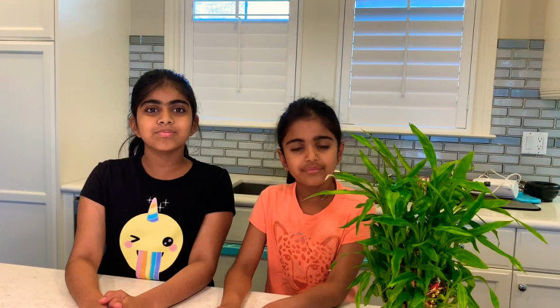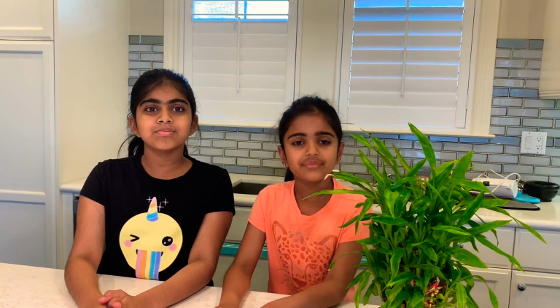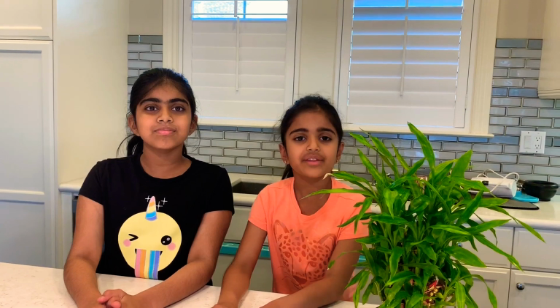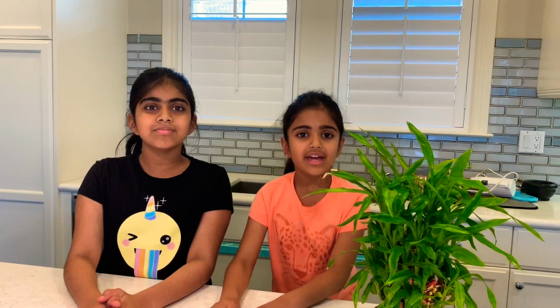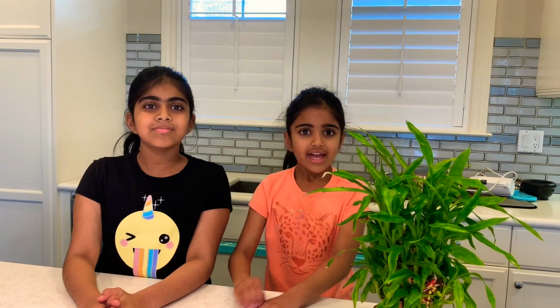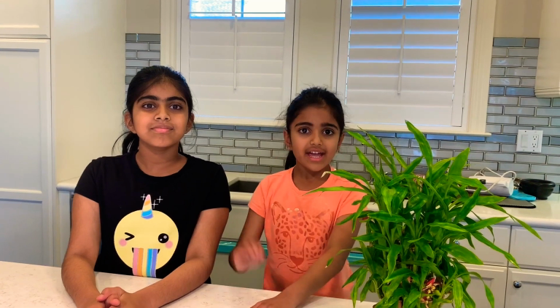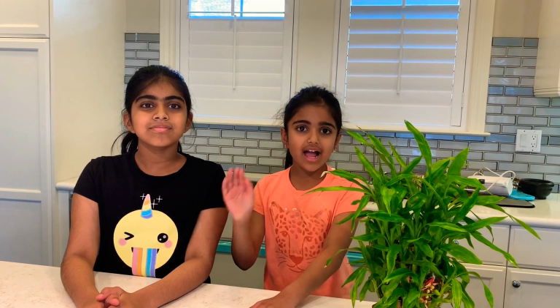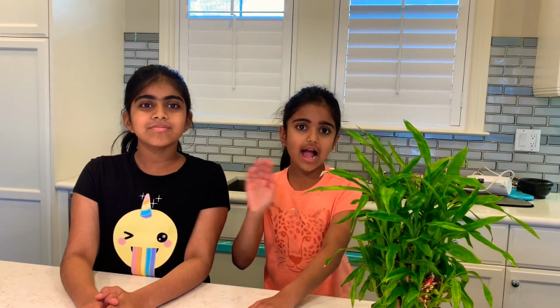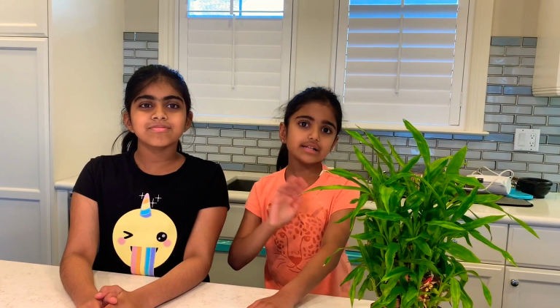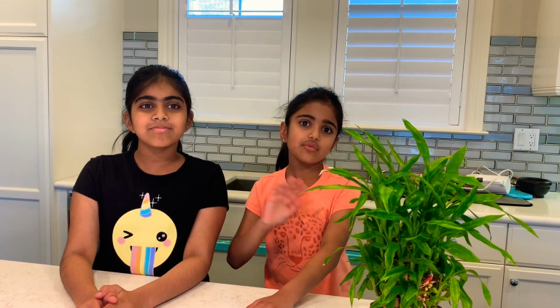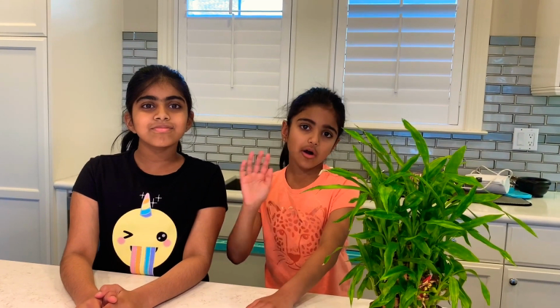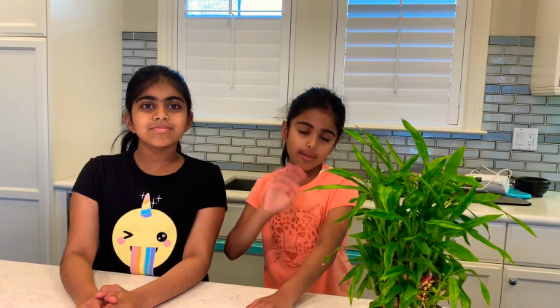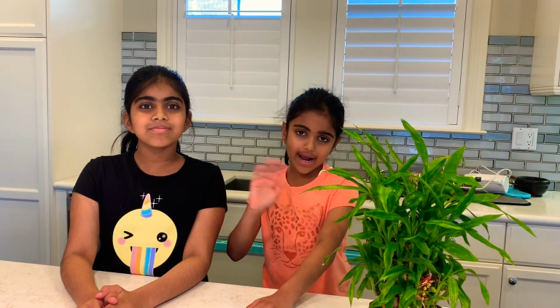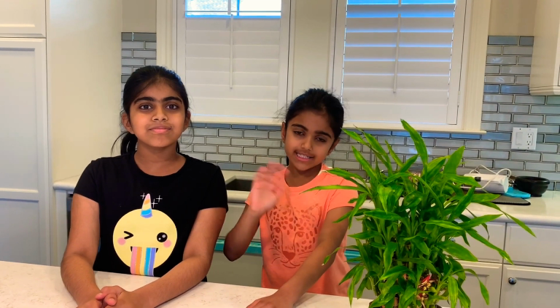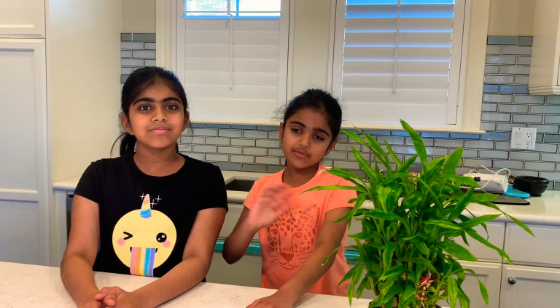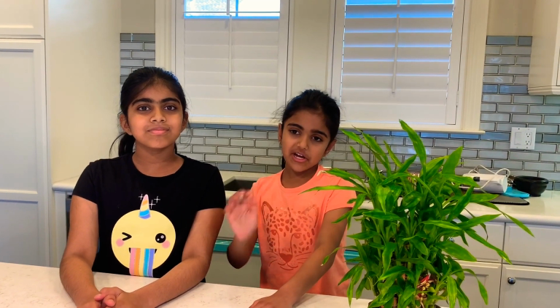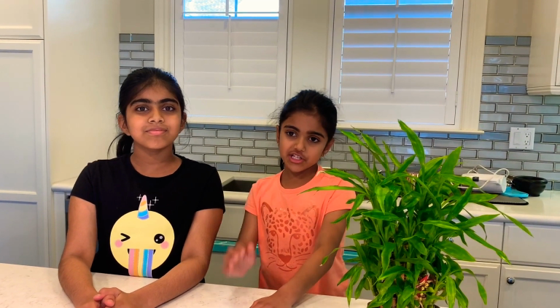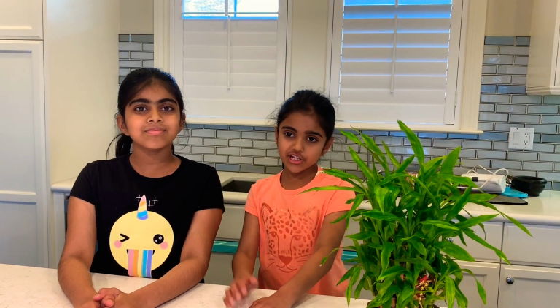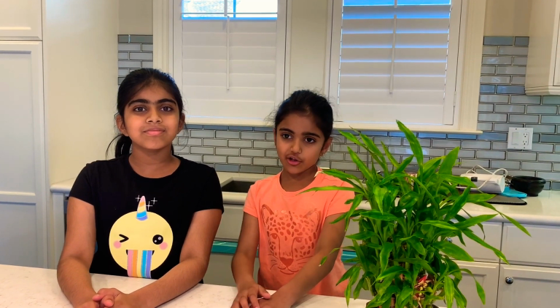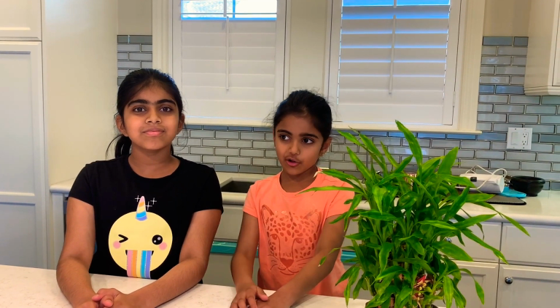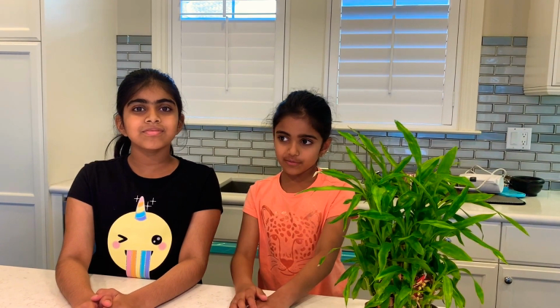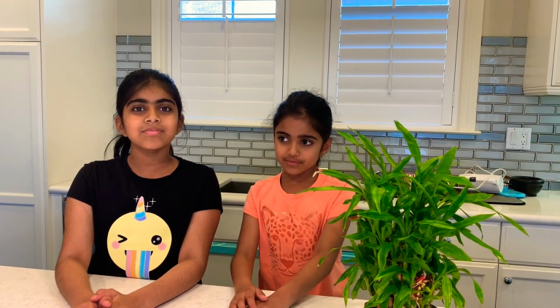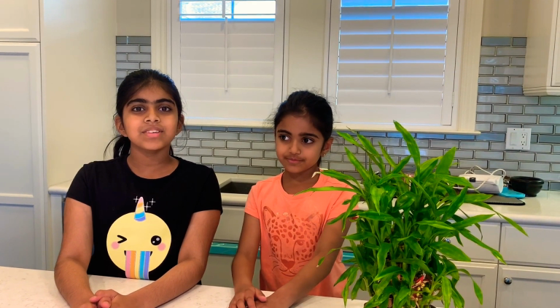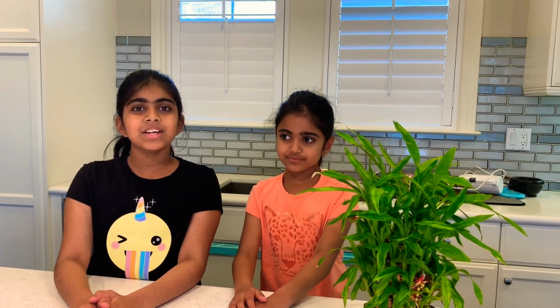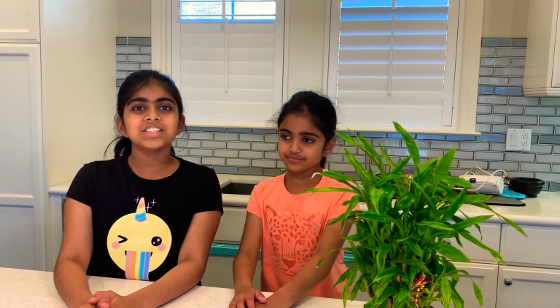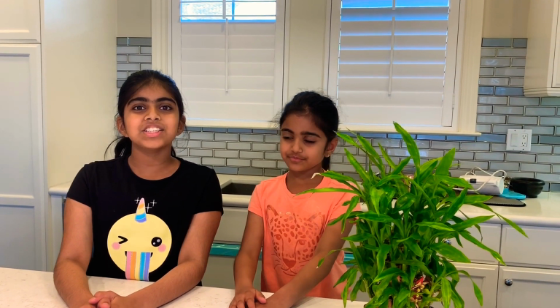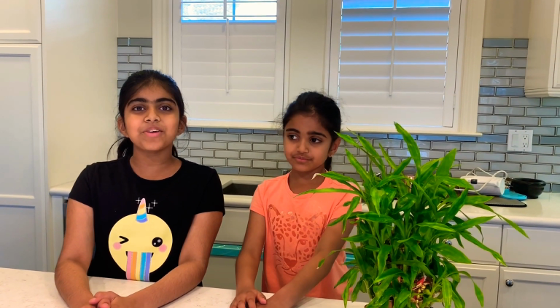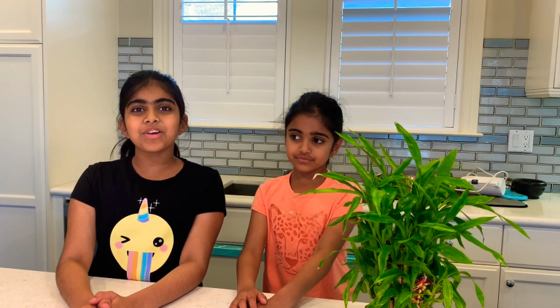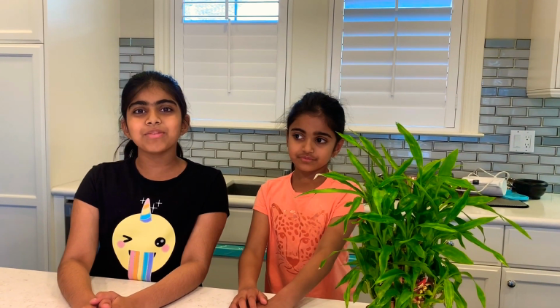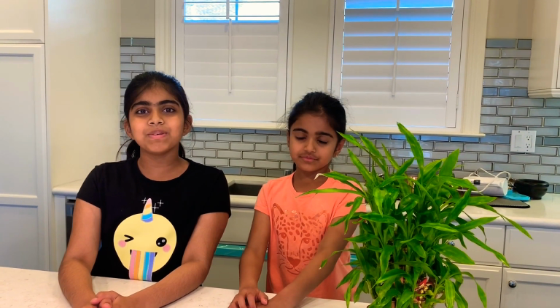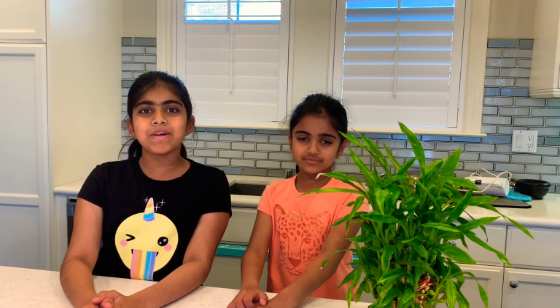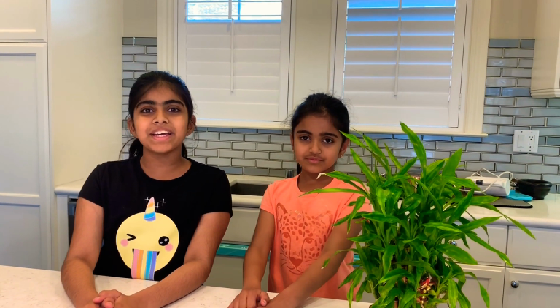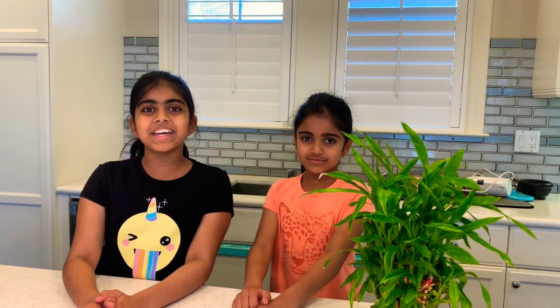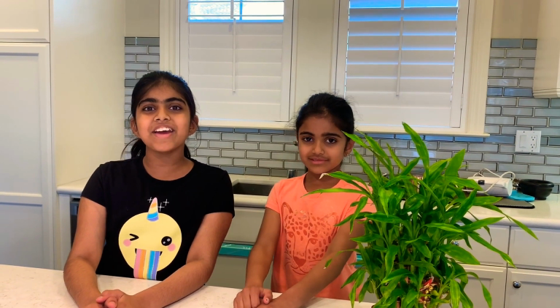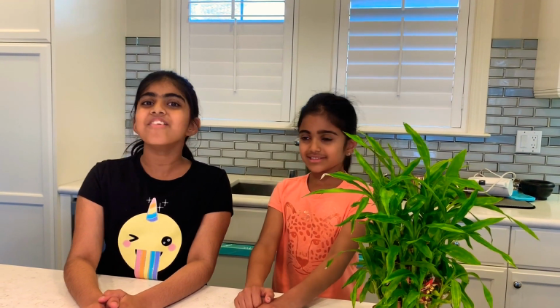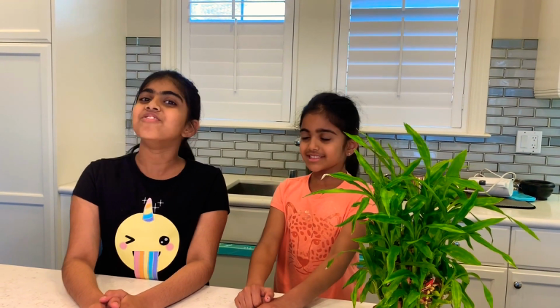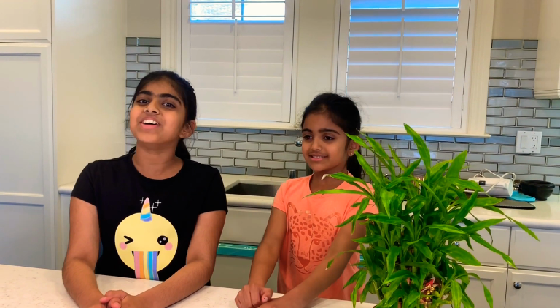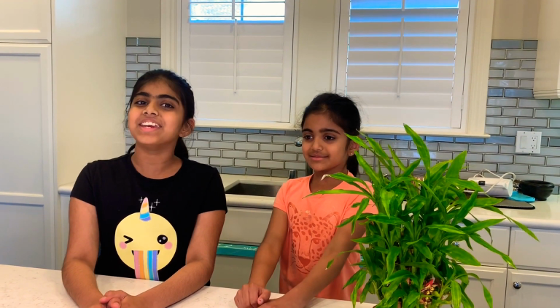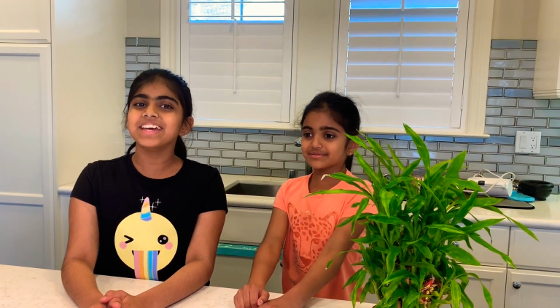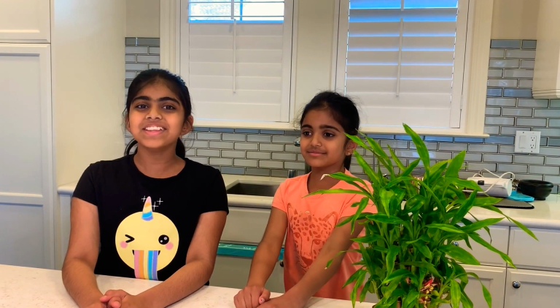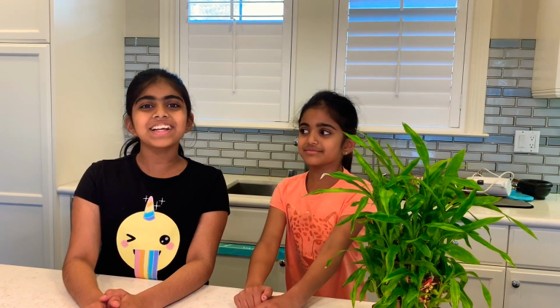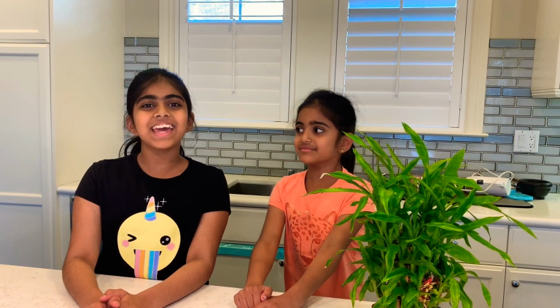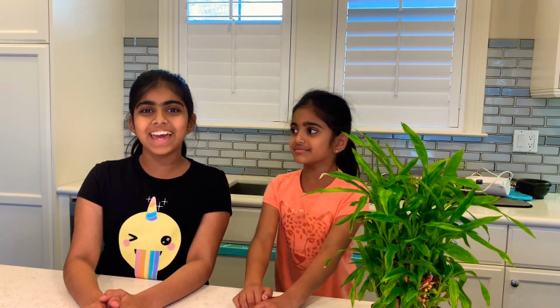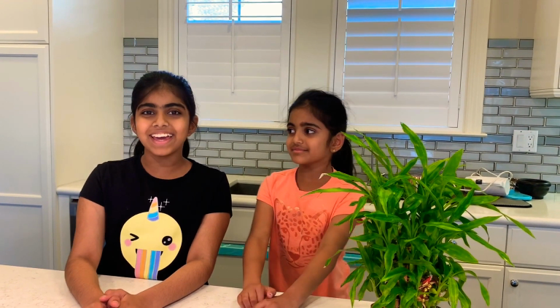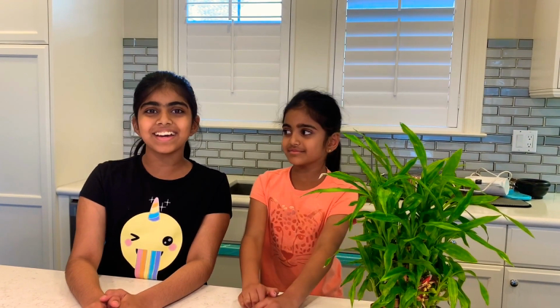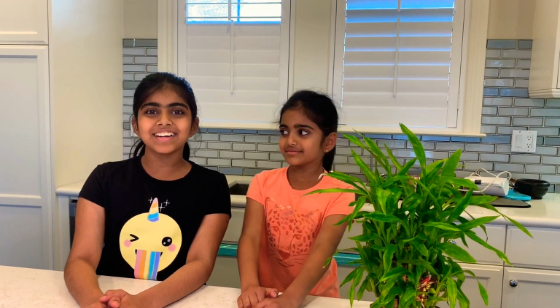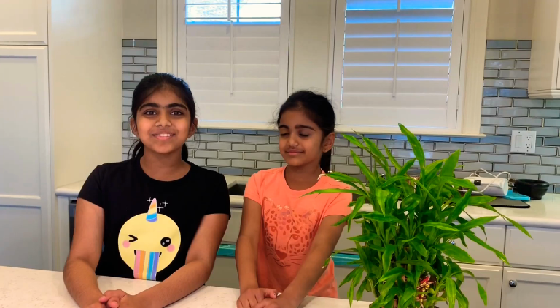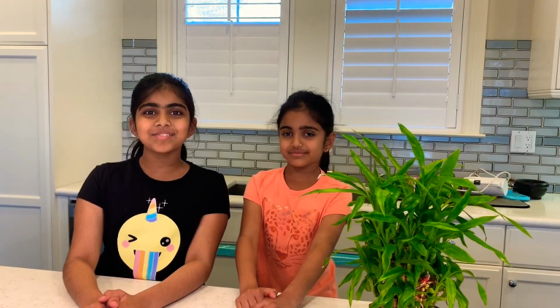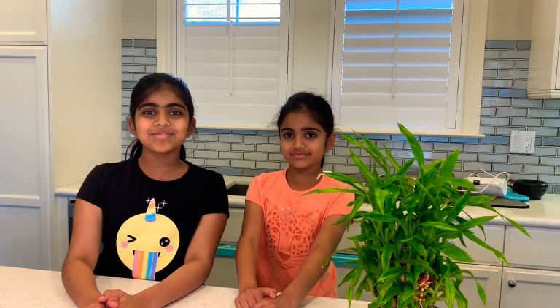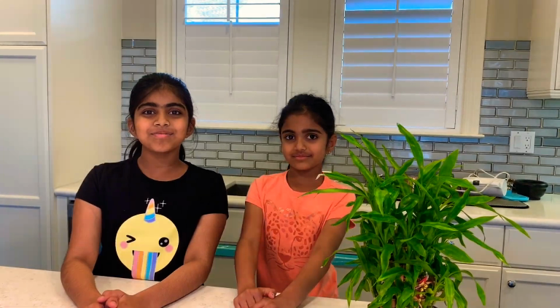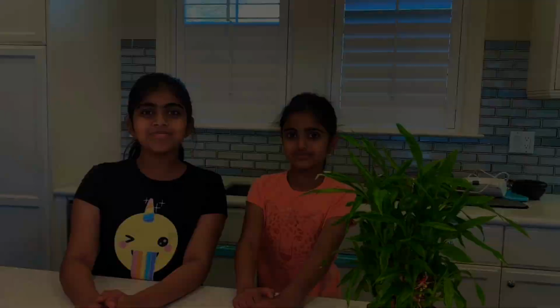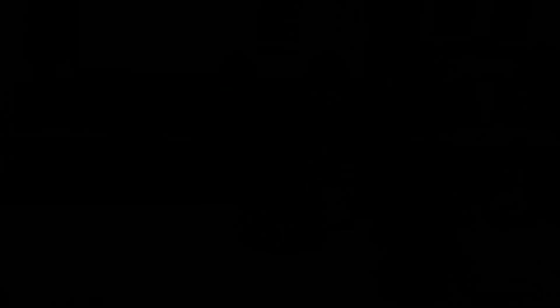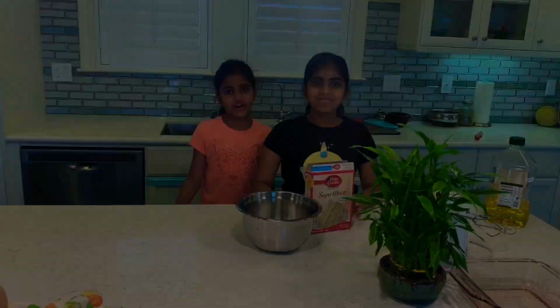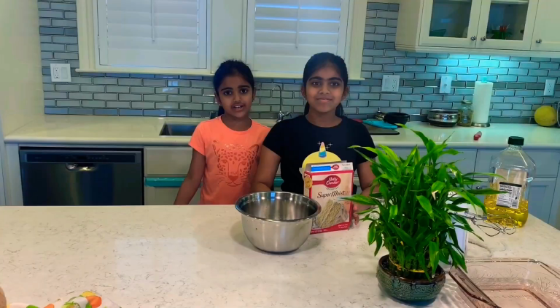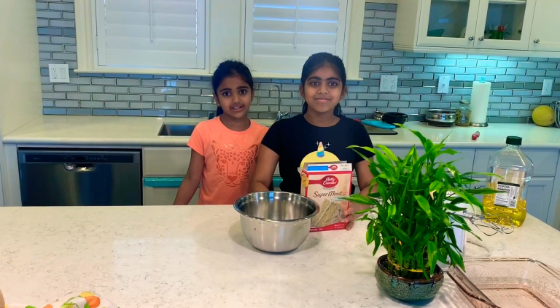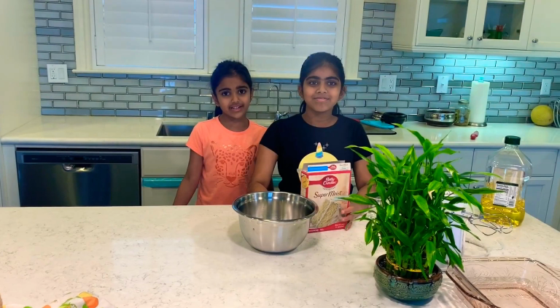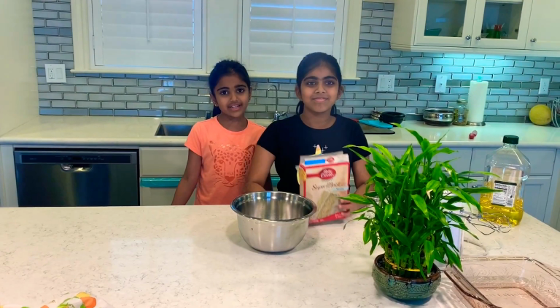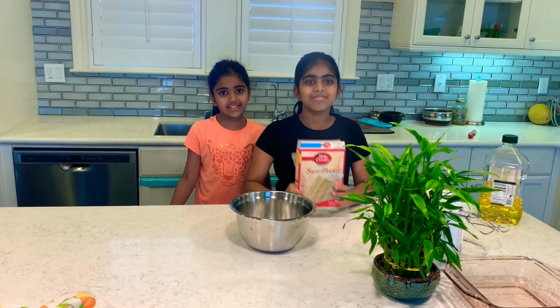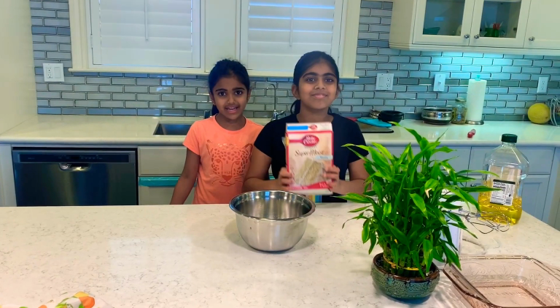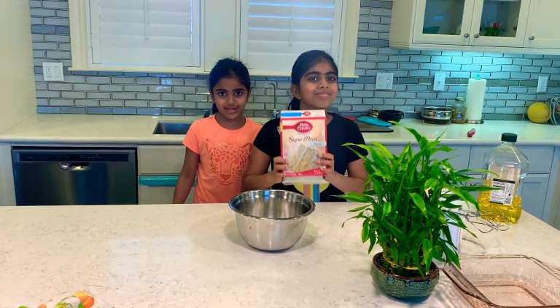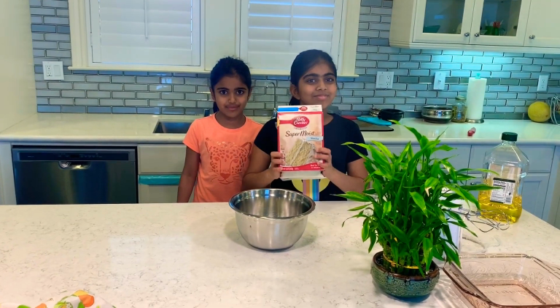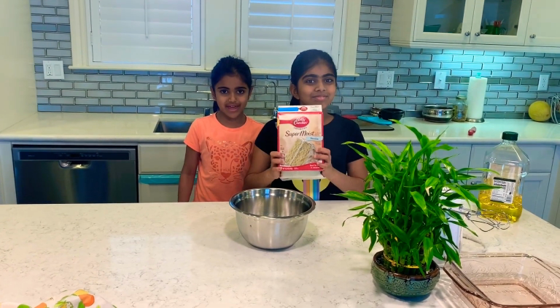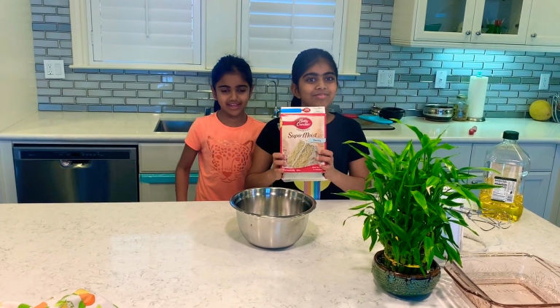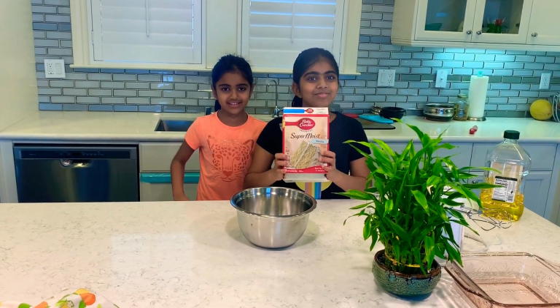Hey guys, welcome back to my channel. Today we're going to be making vanilla cake.